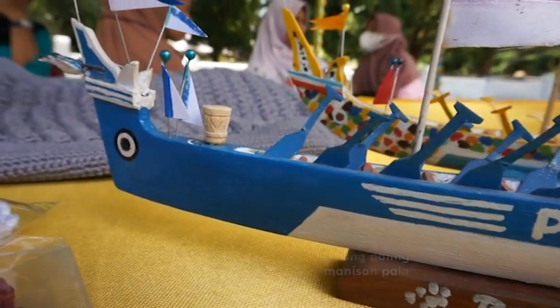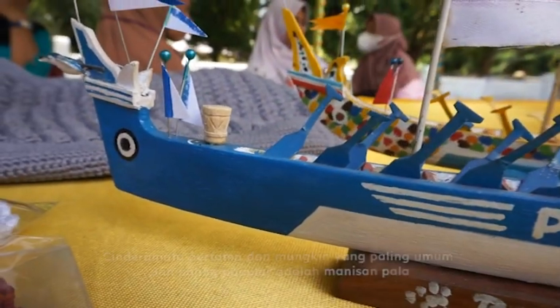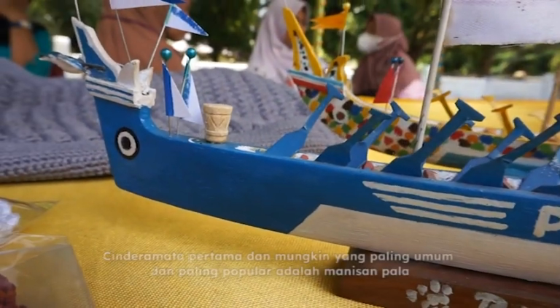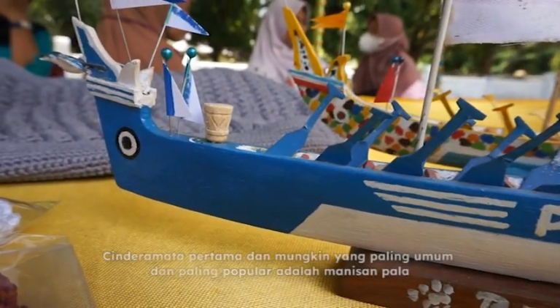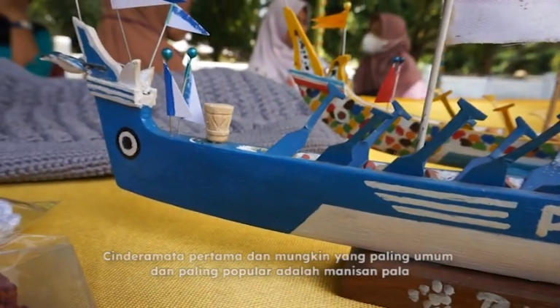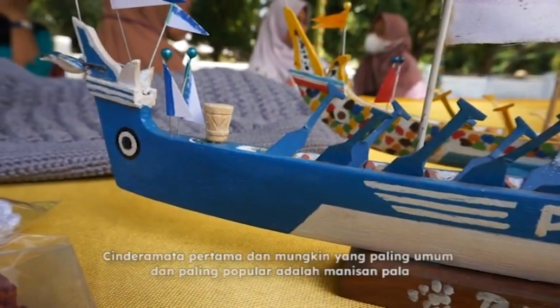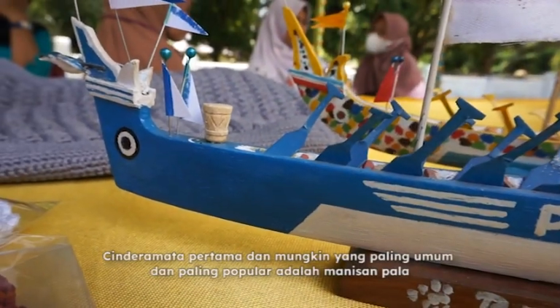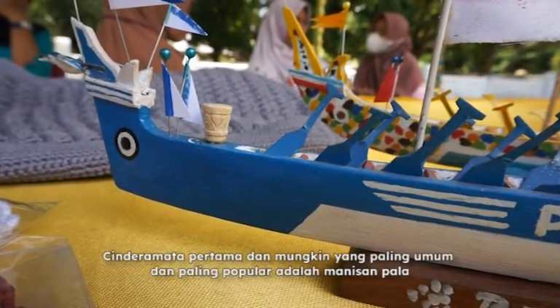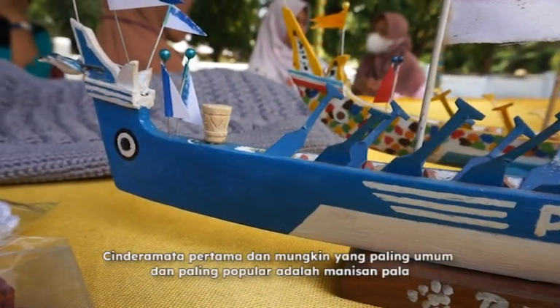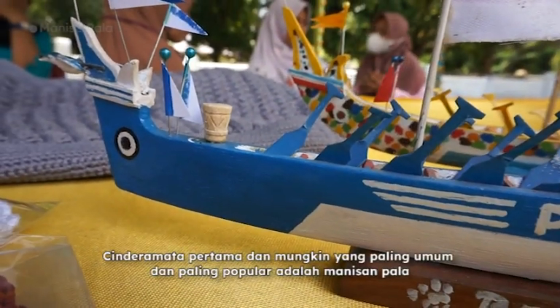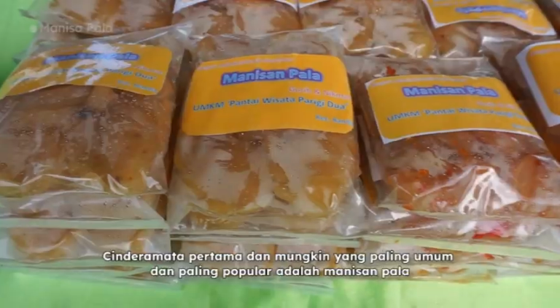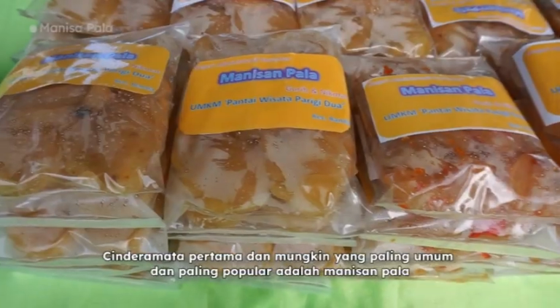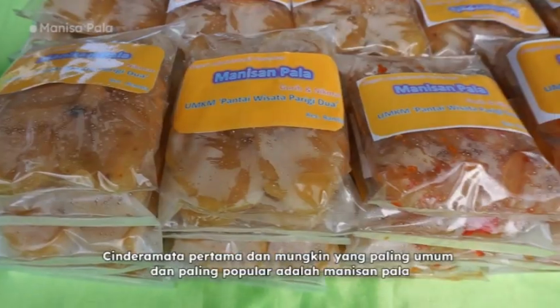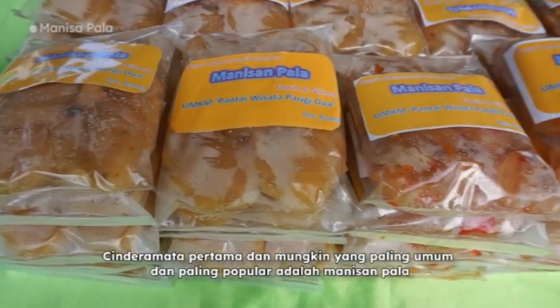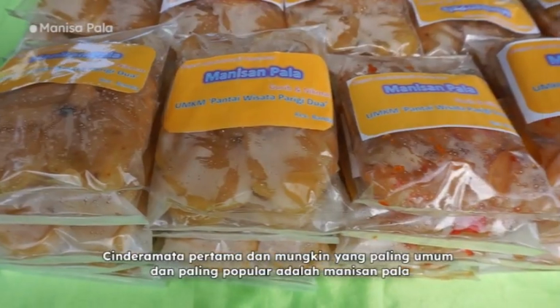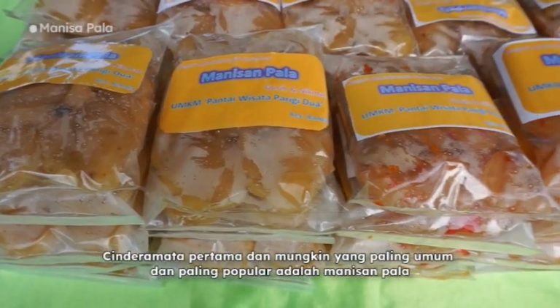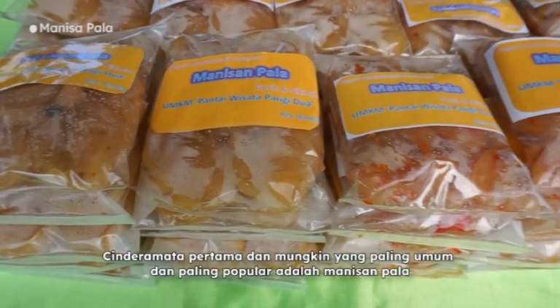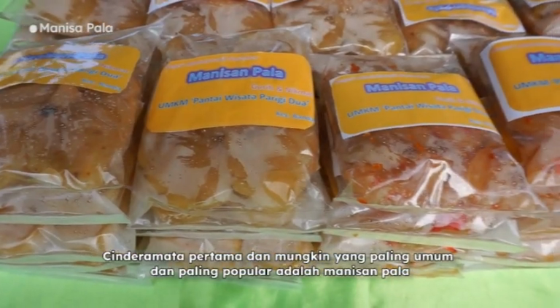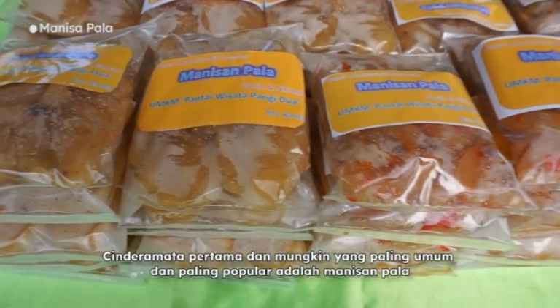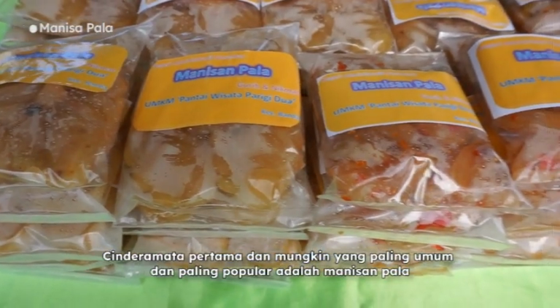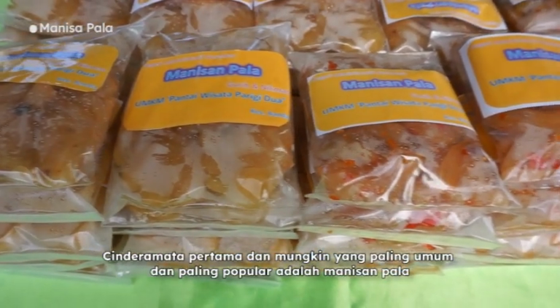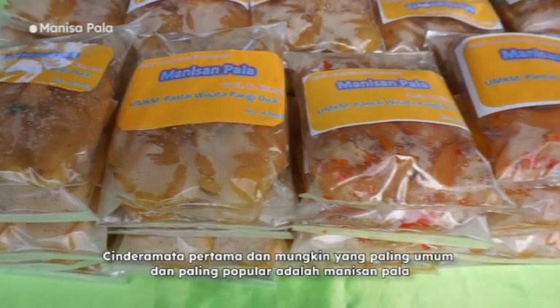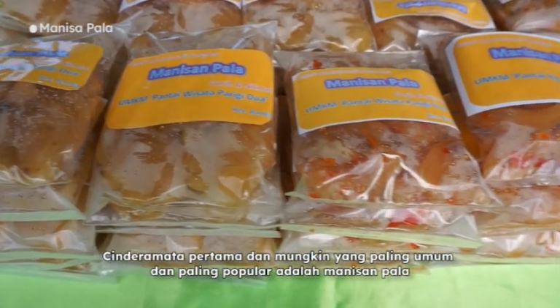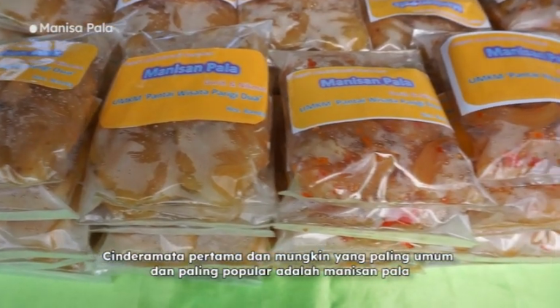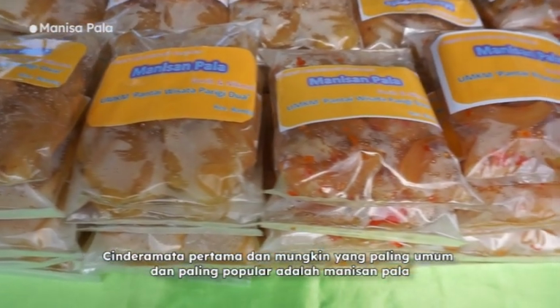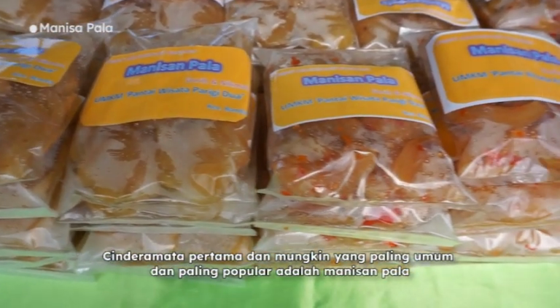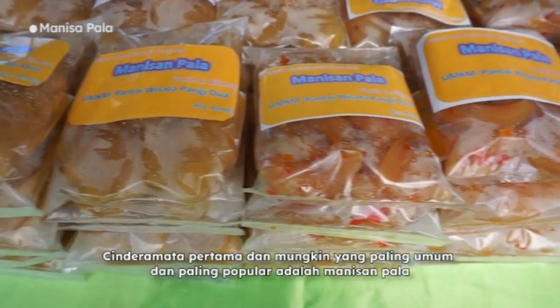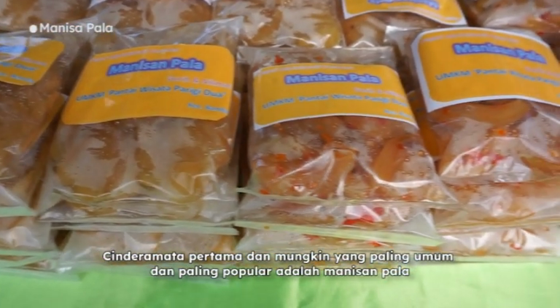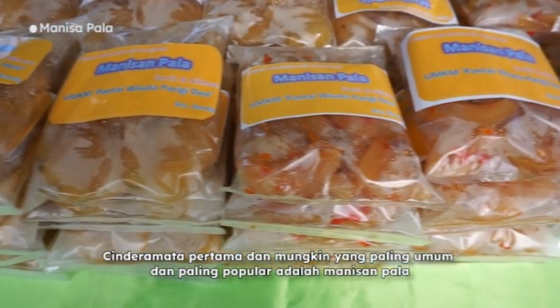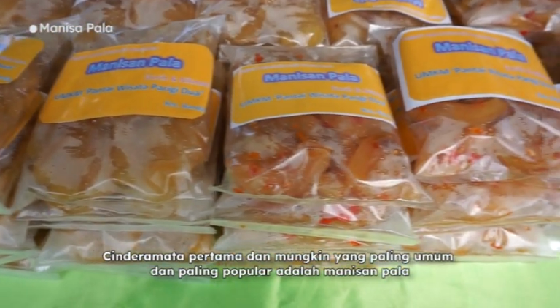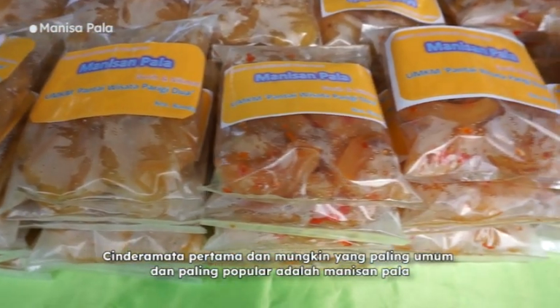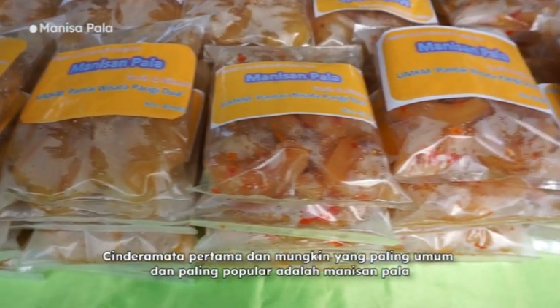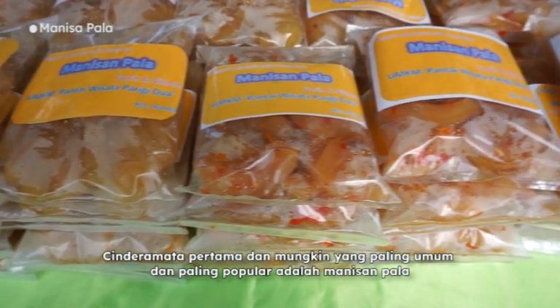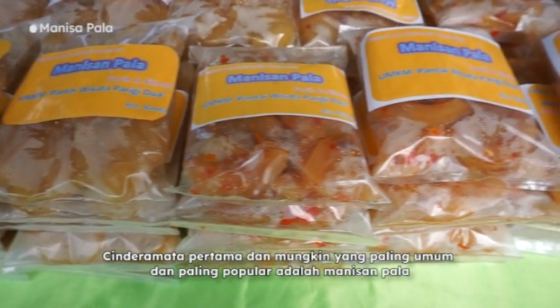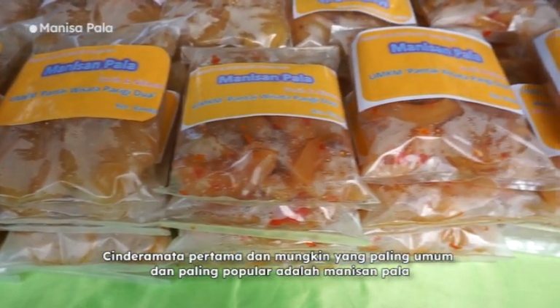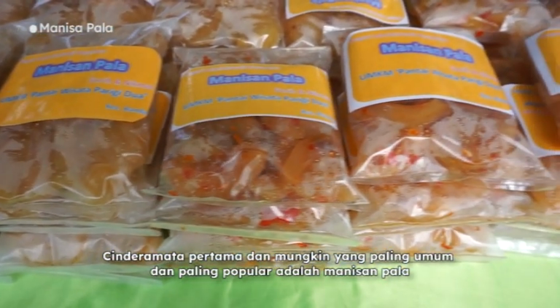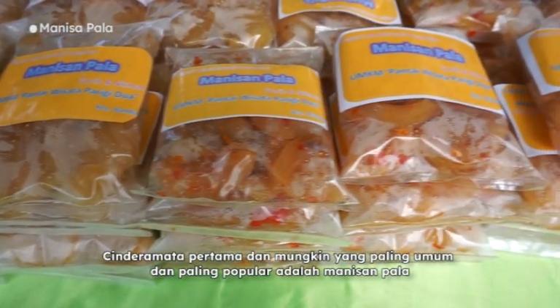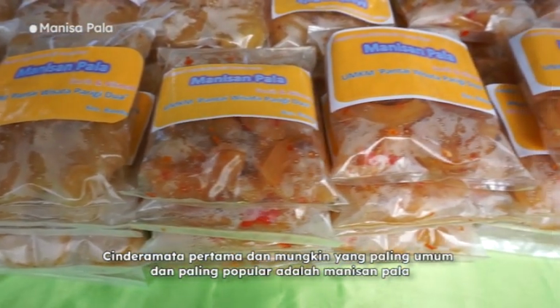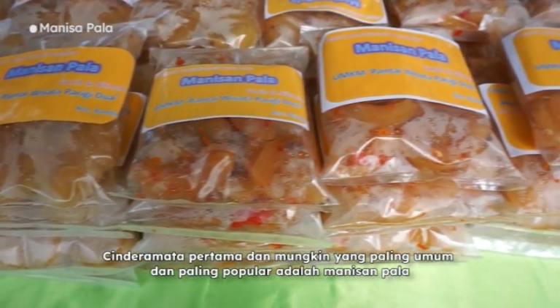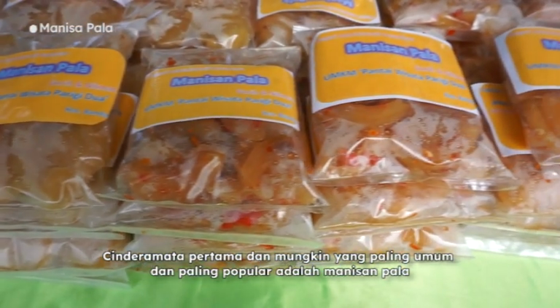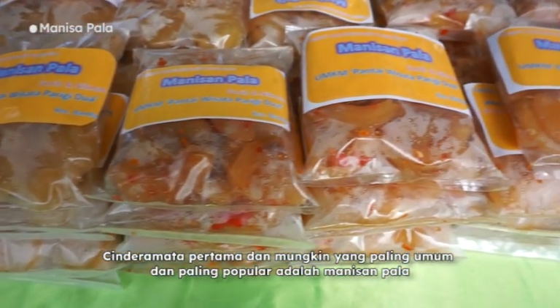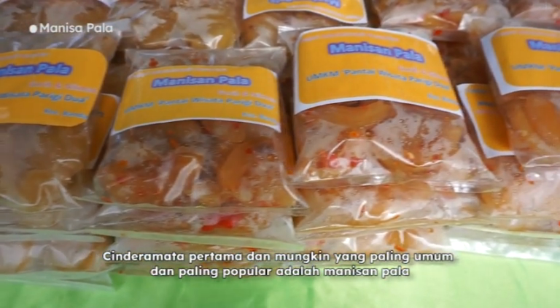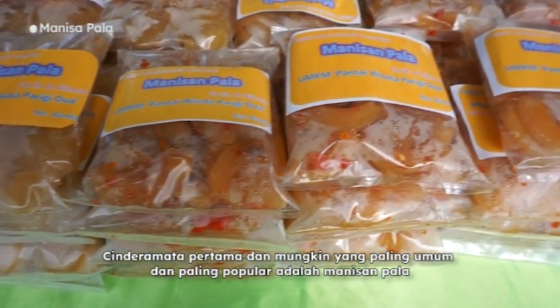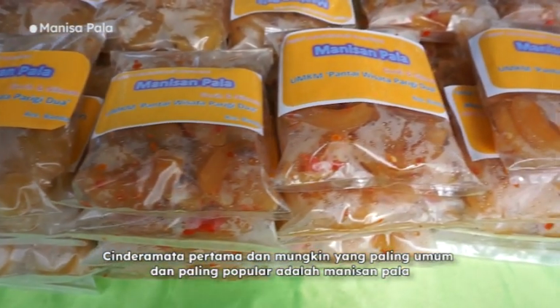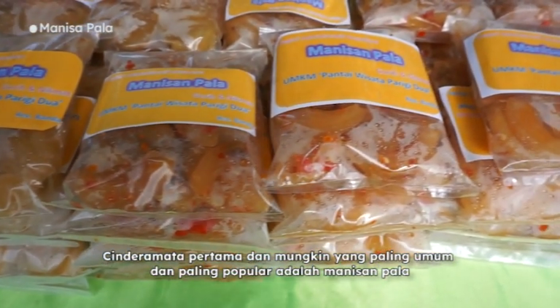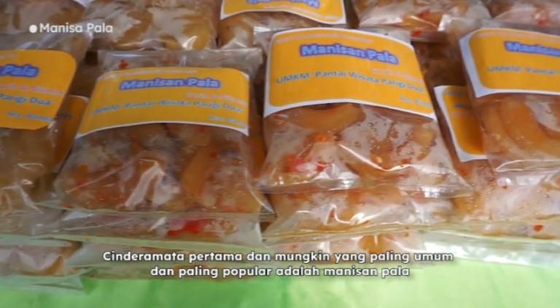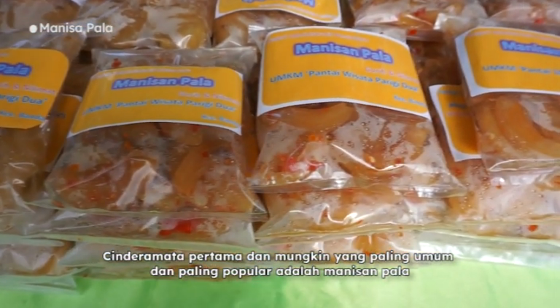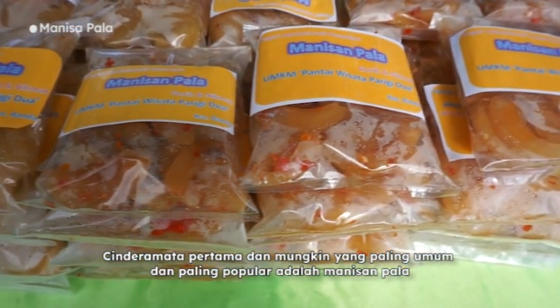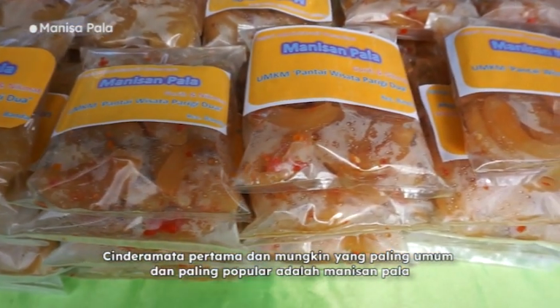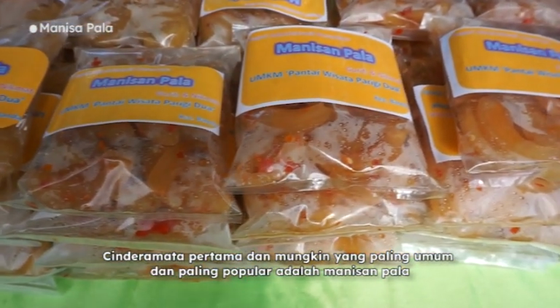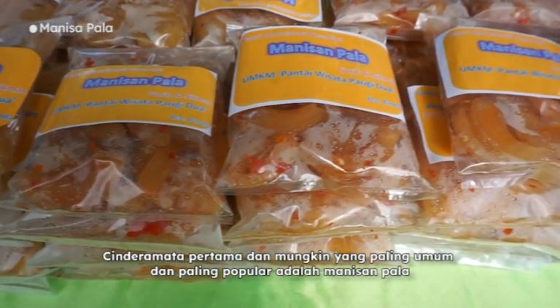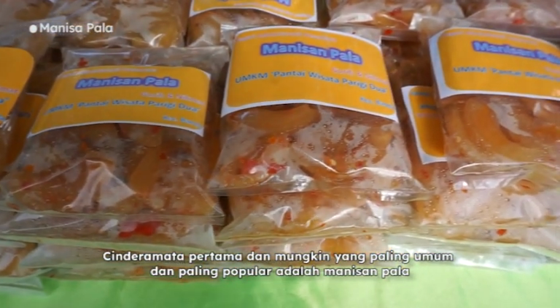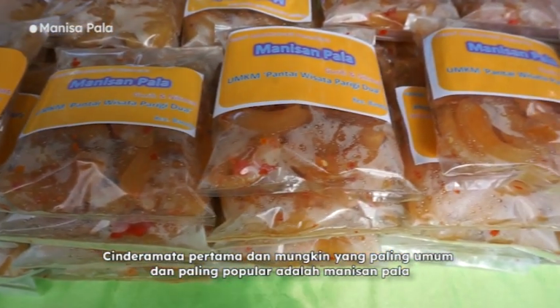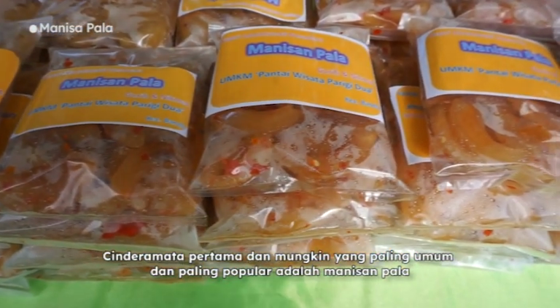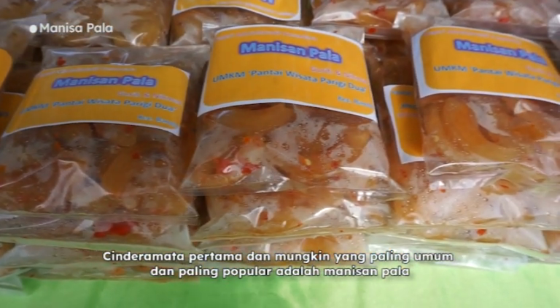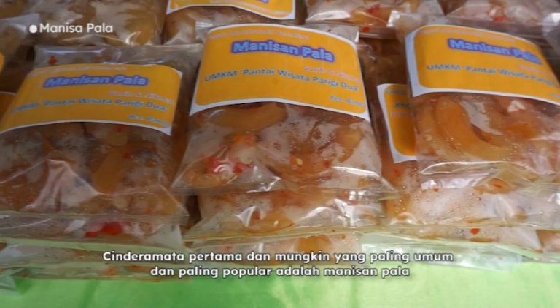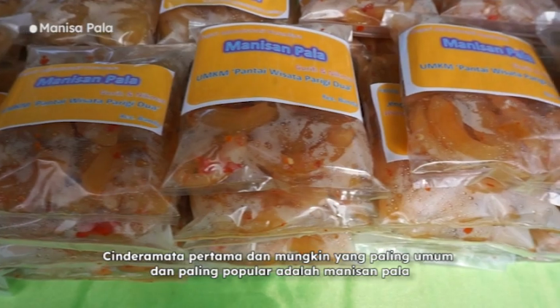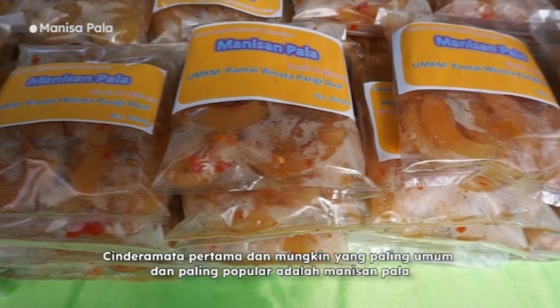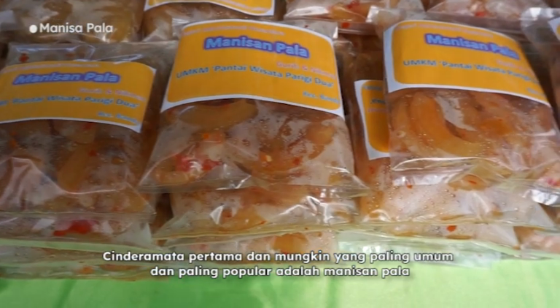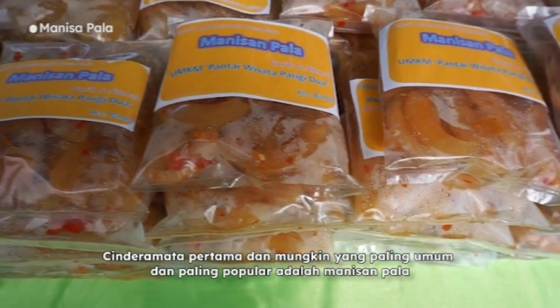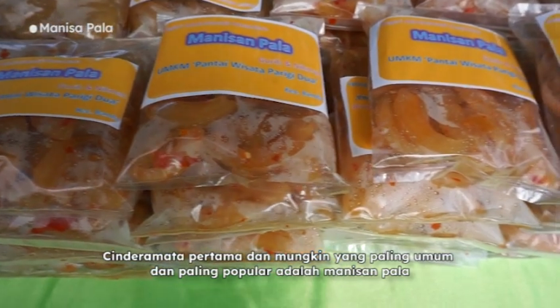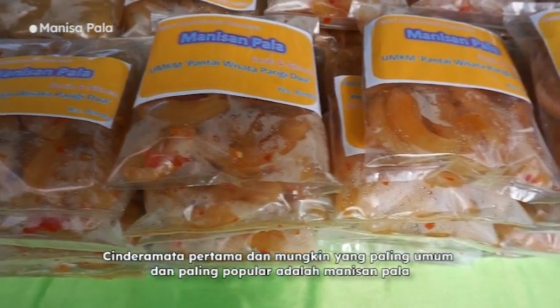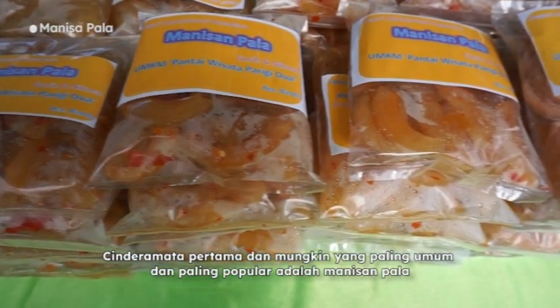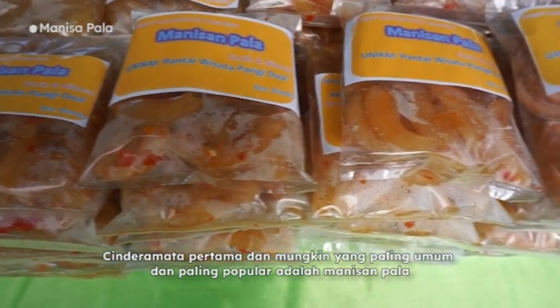First, and probably the most common and most popular souvenir, is sweets made from nutmeg fruit.